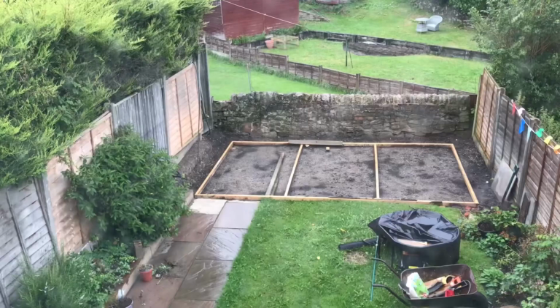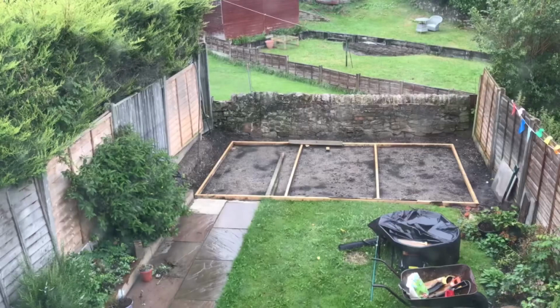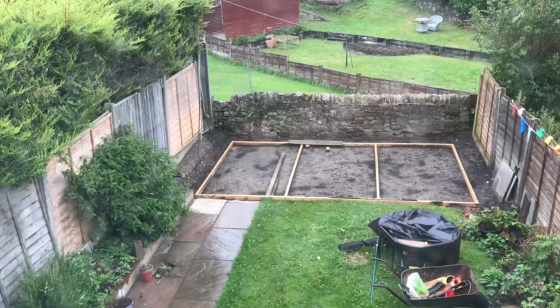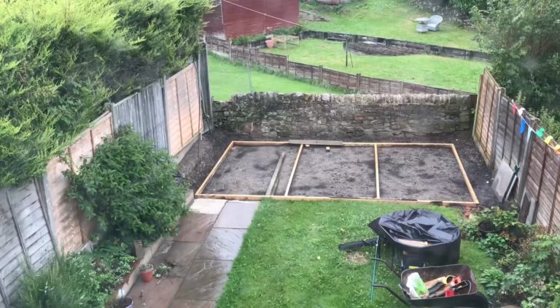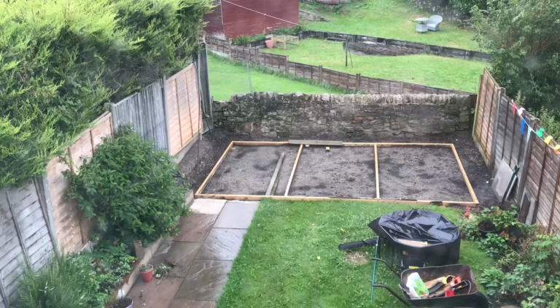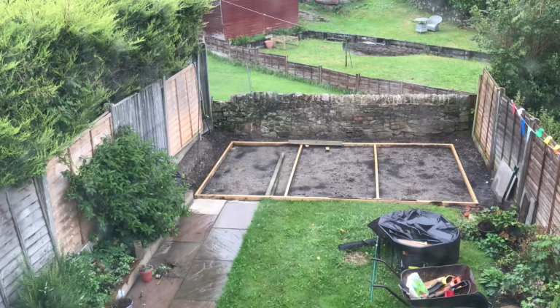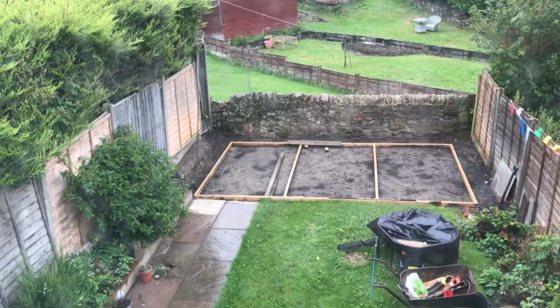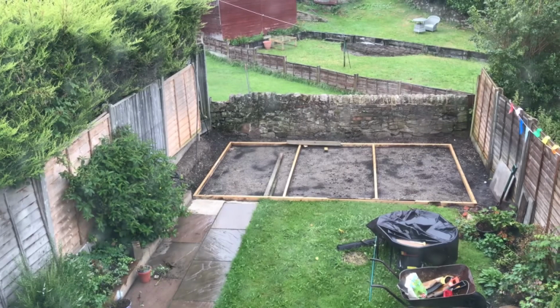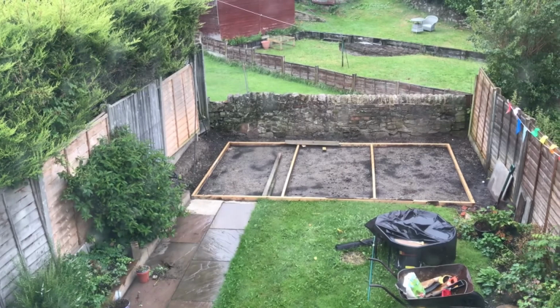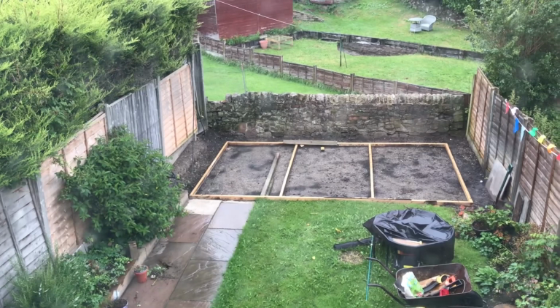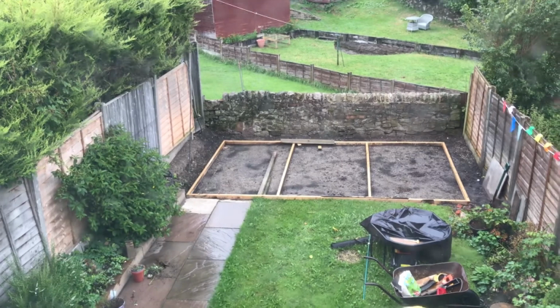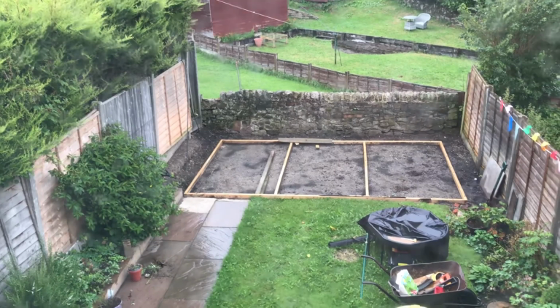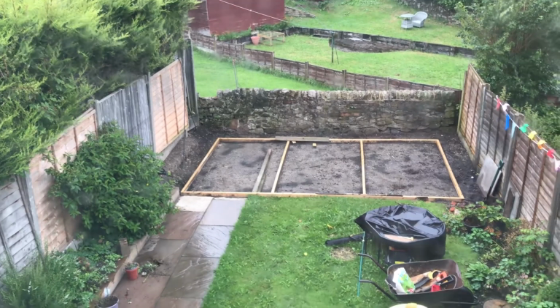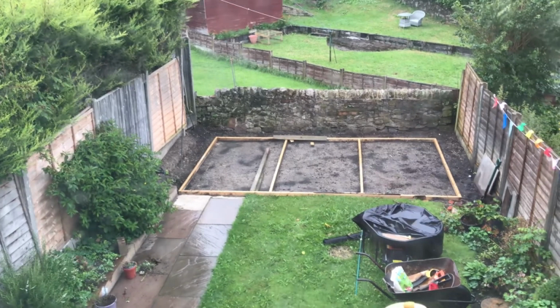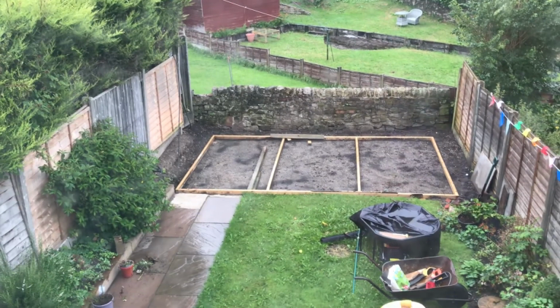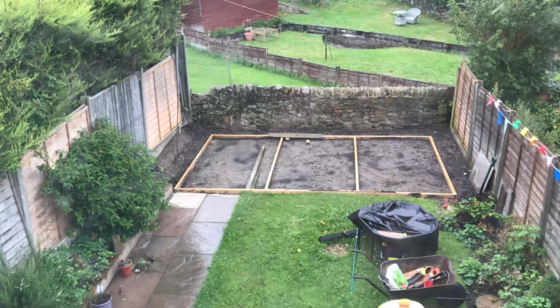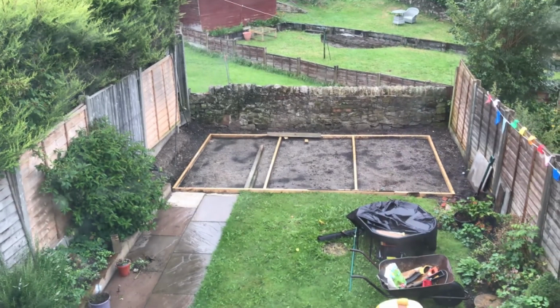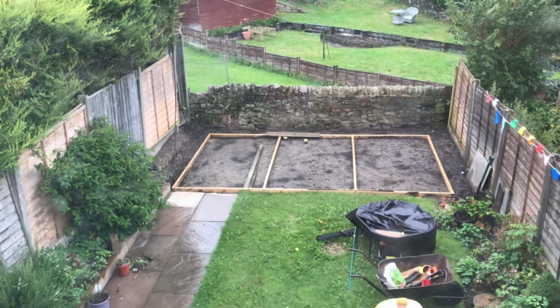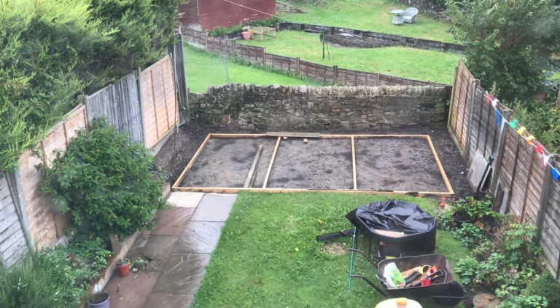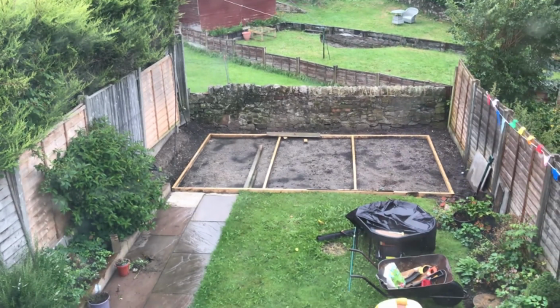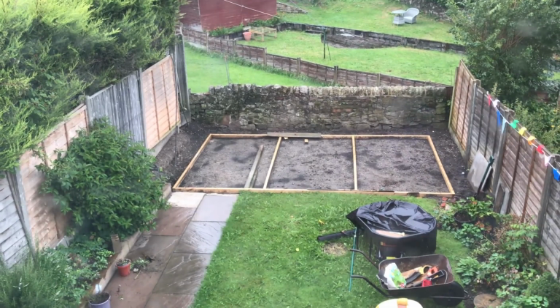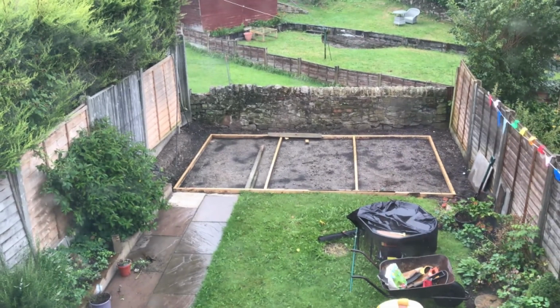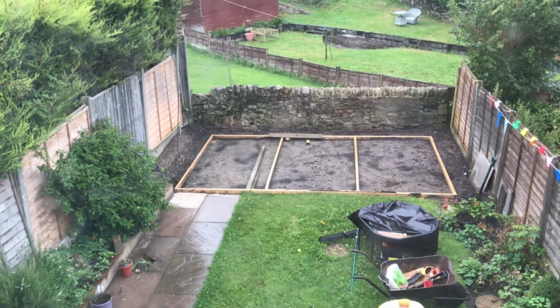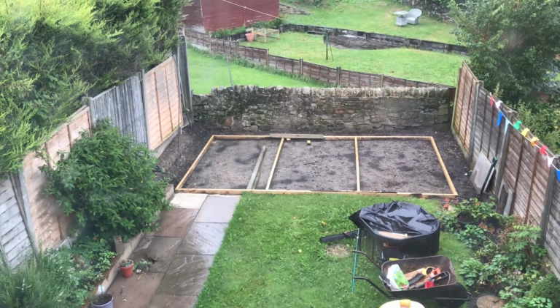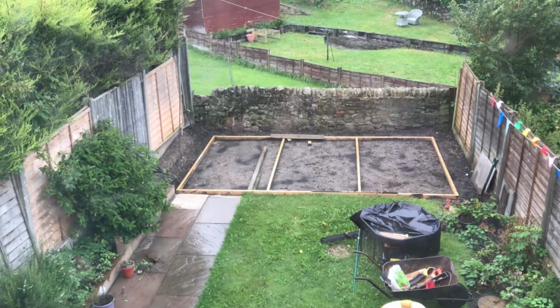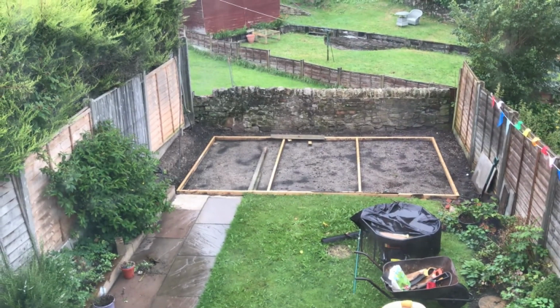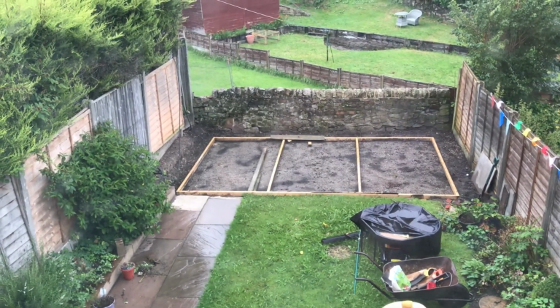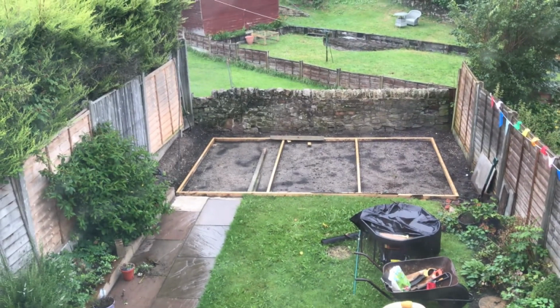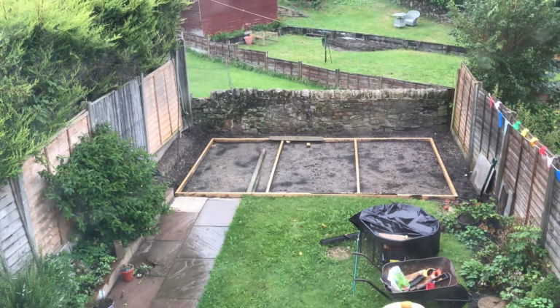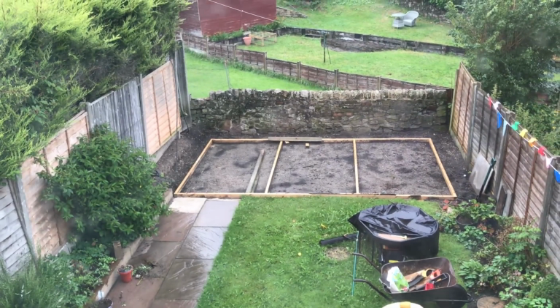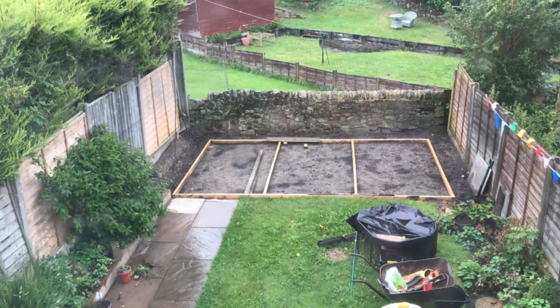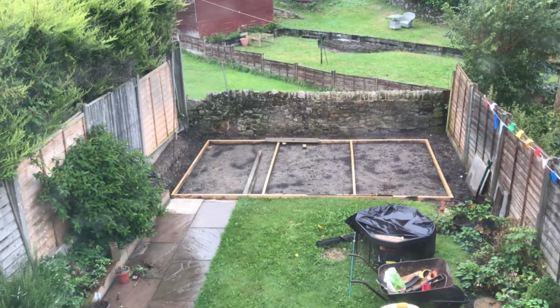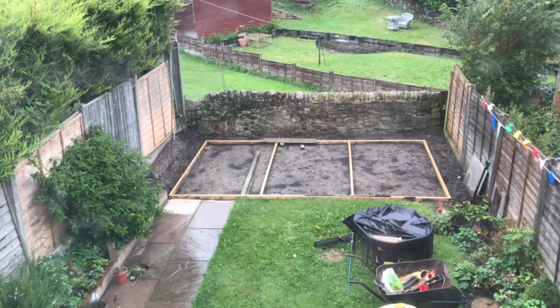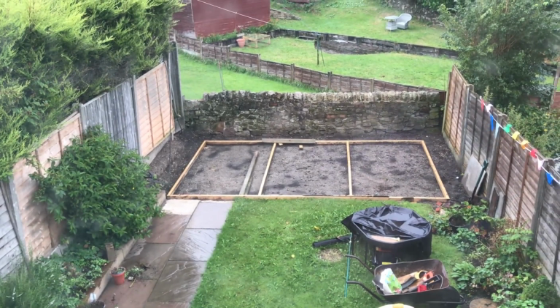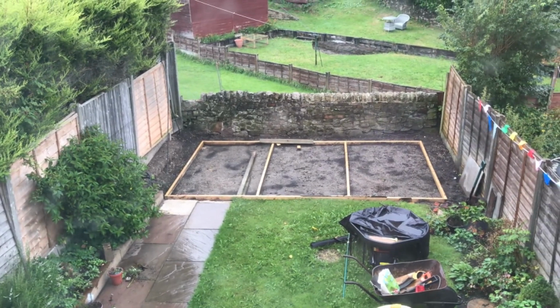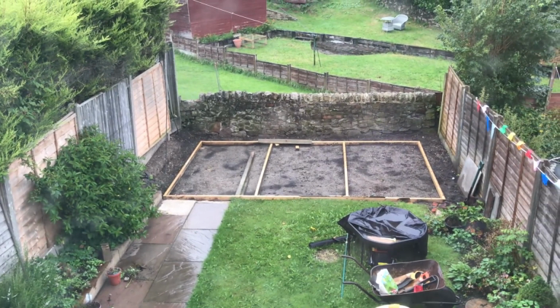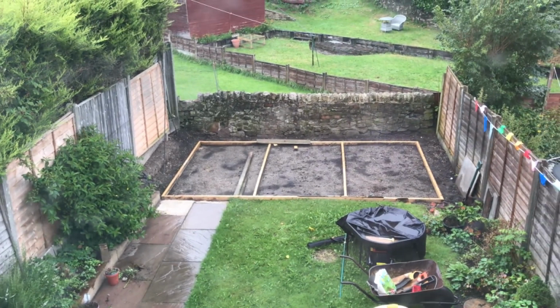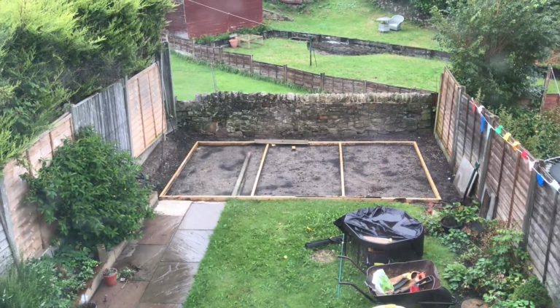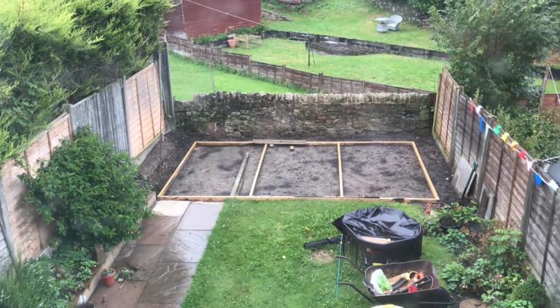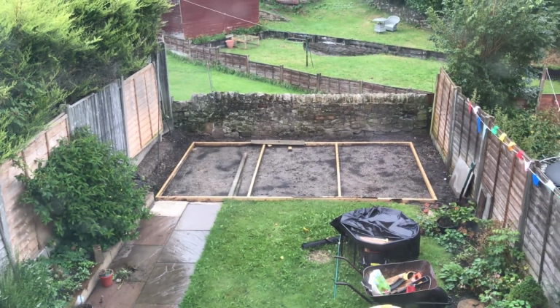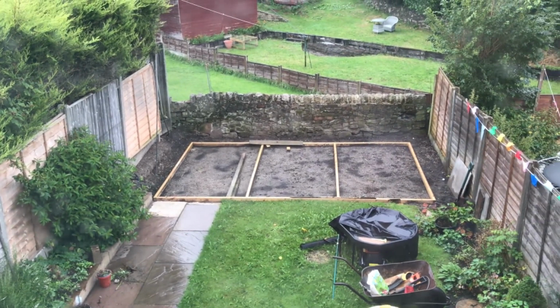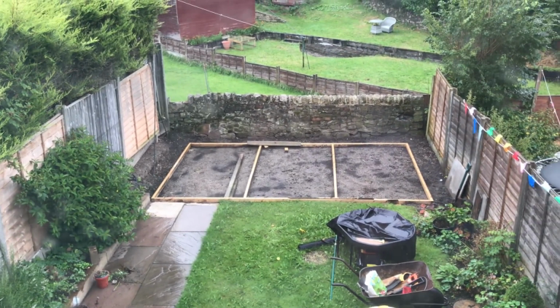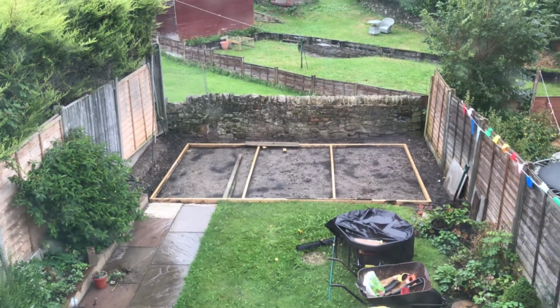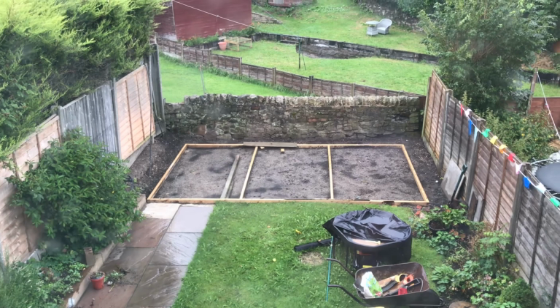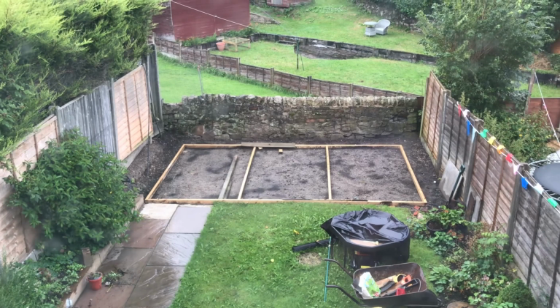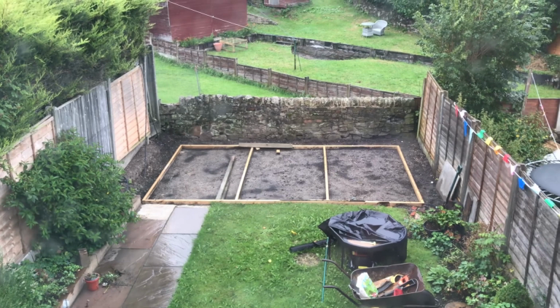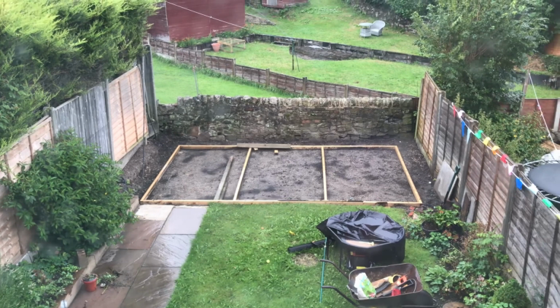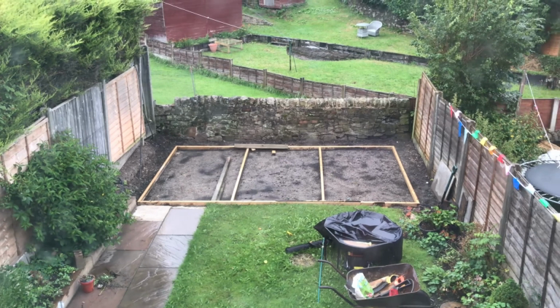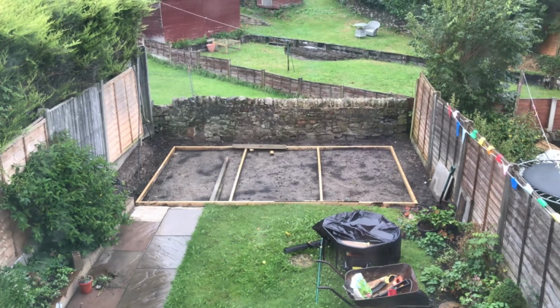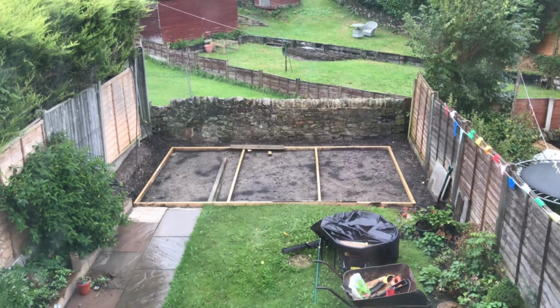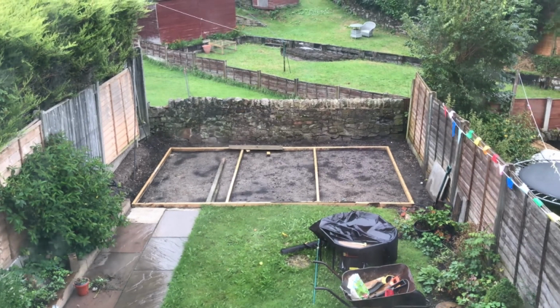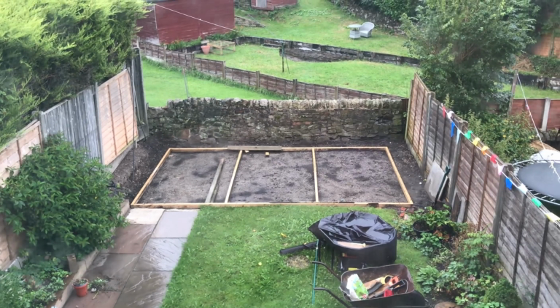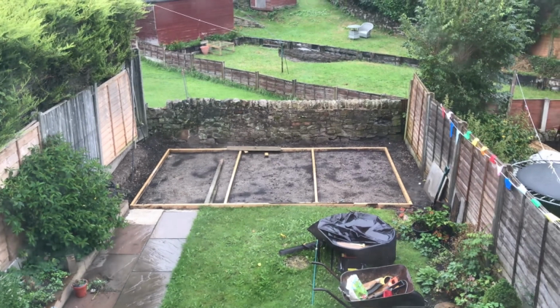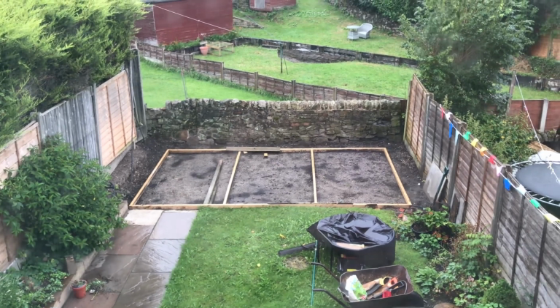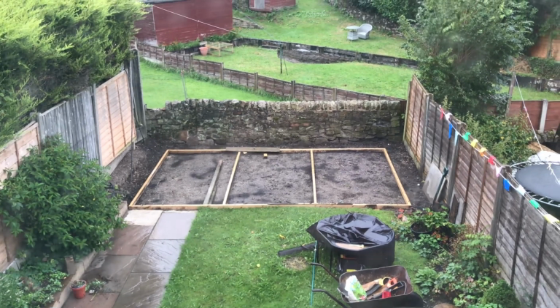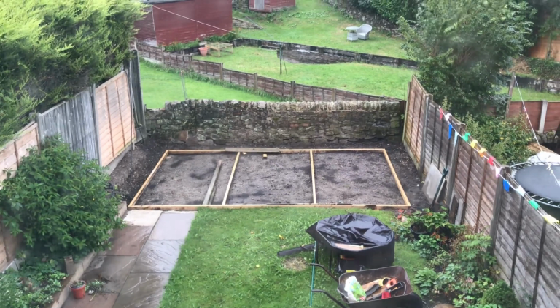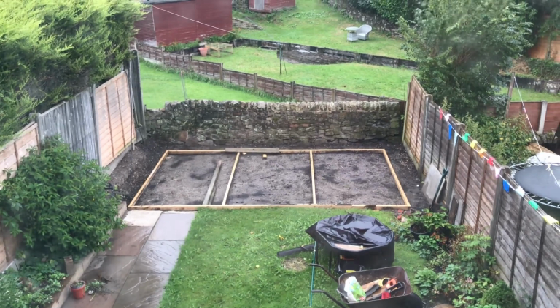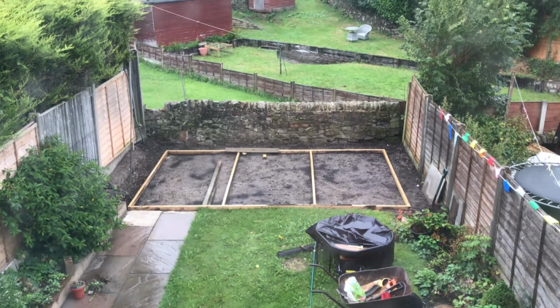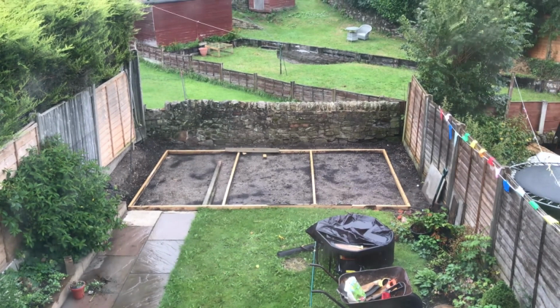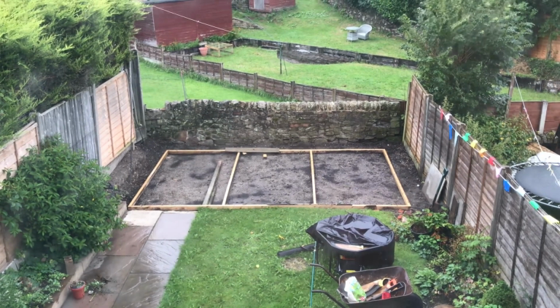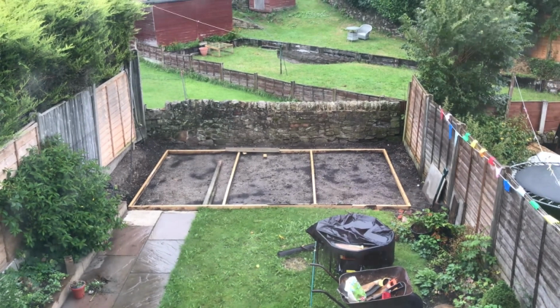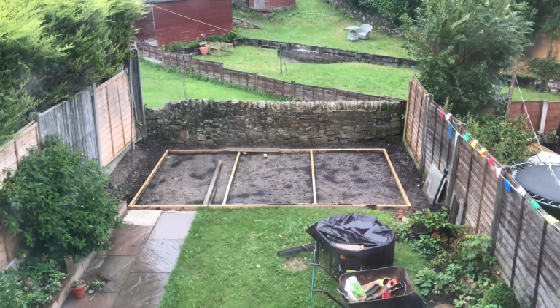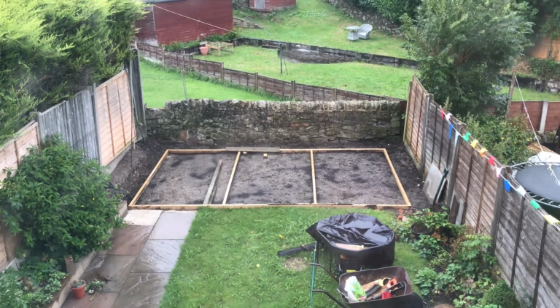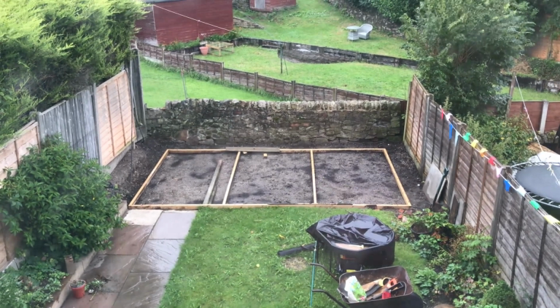Thanks for watching. In next week's Workshop Wednesday, we're going to be putting the foundations in for the new studio come workshop. See you then.